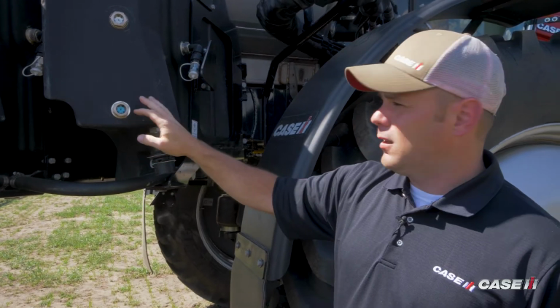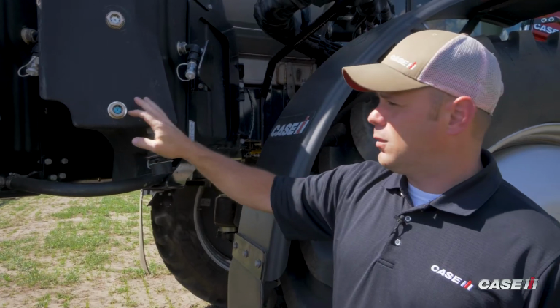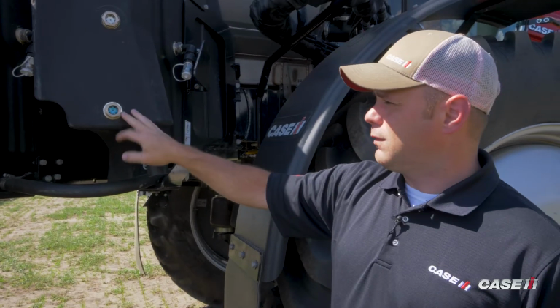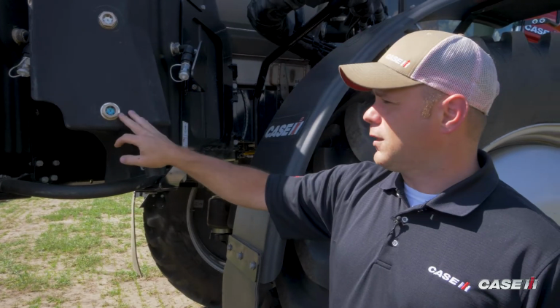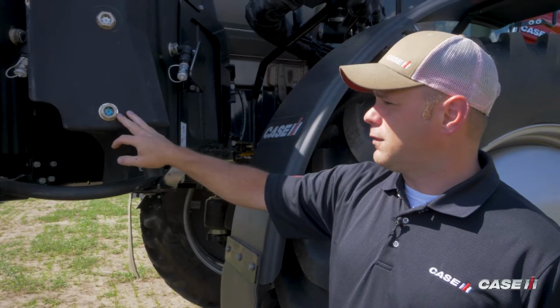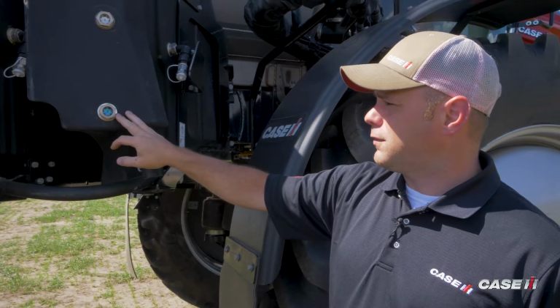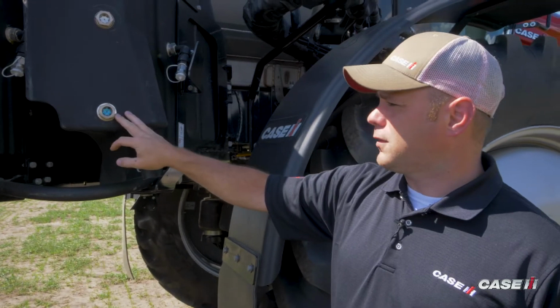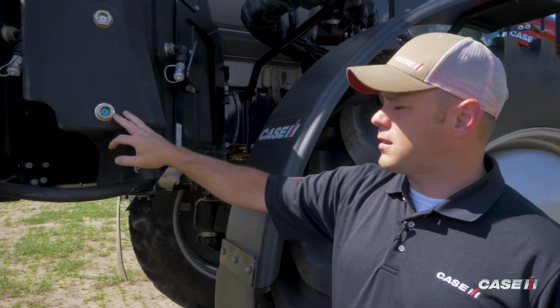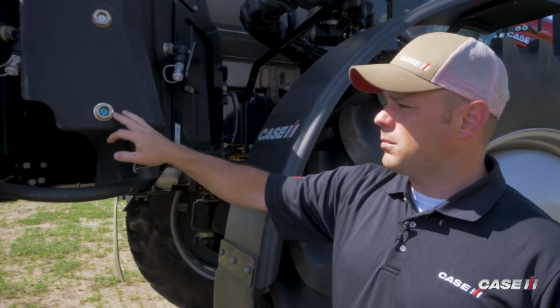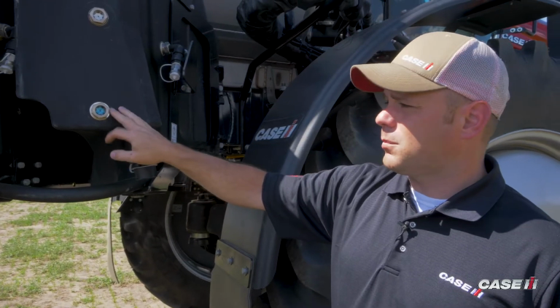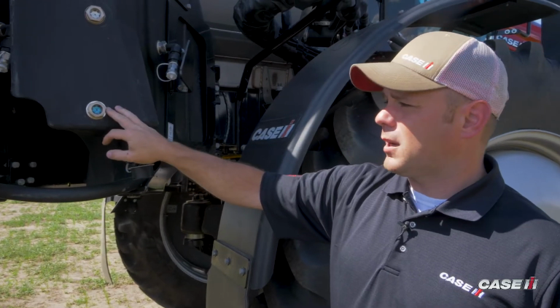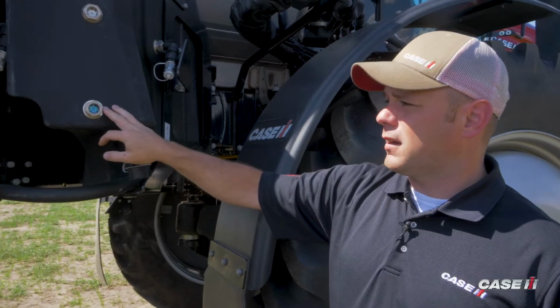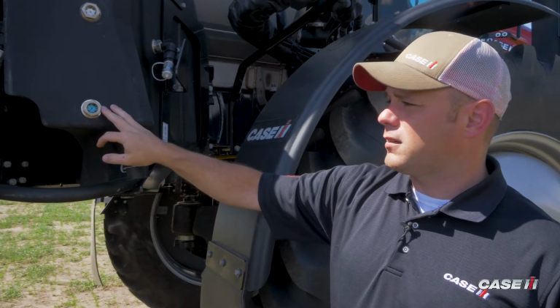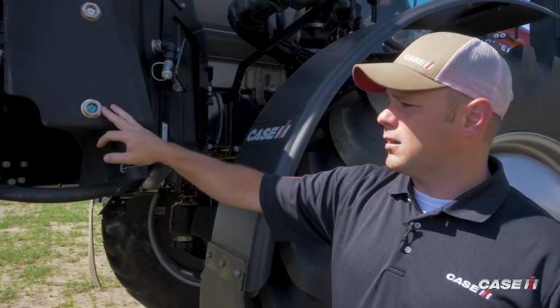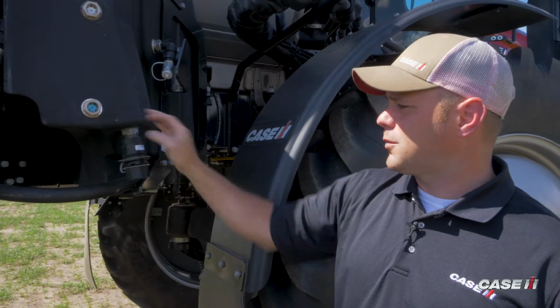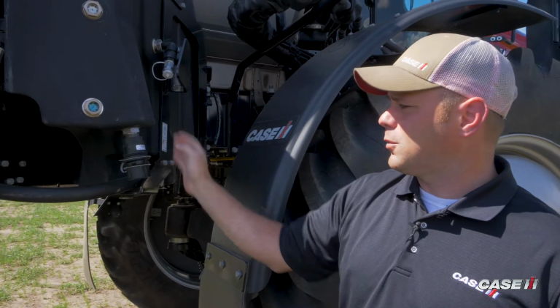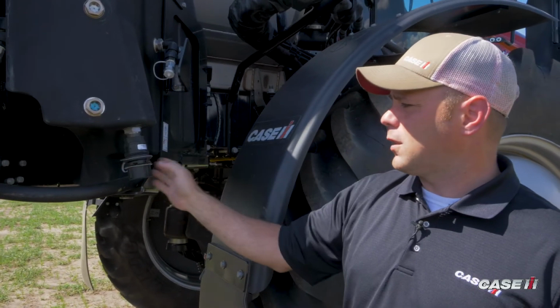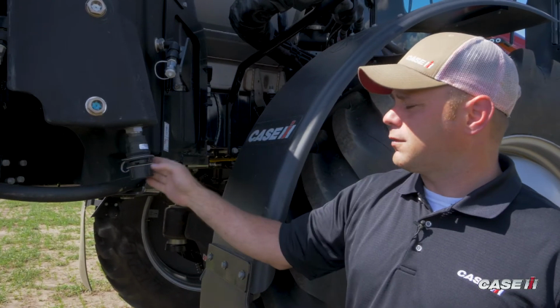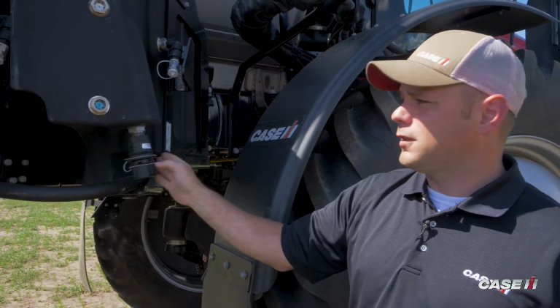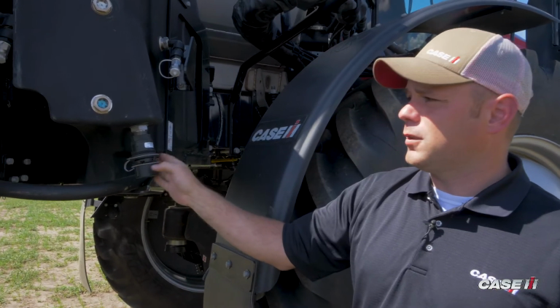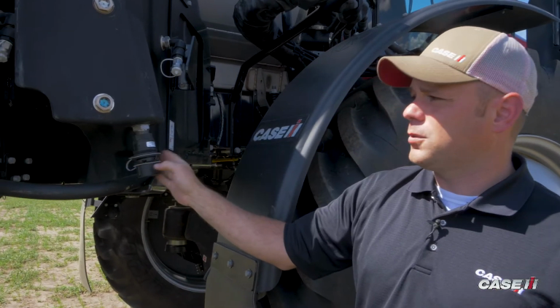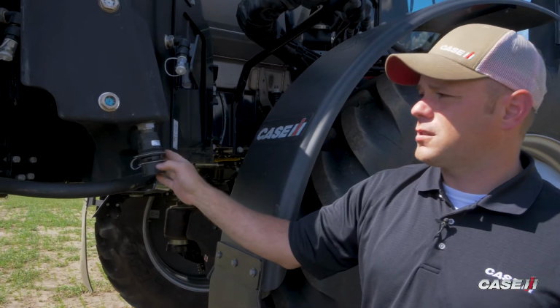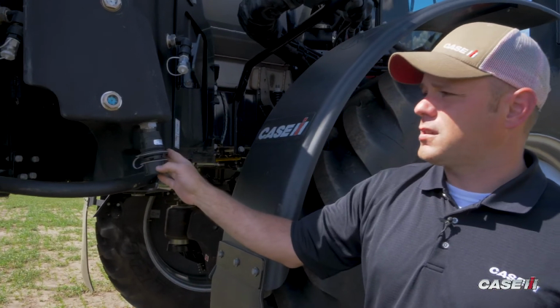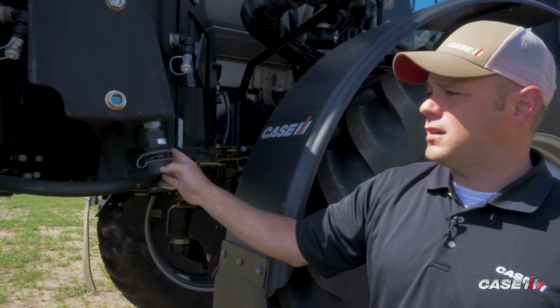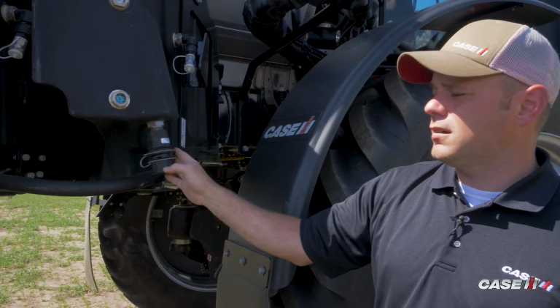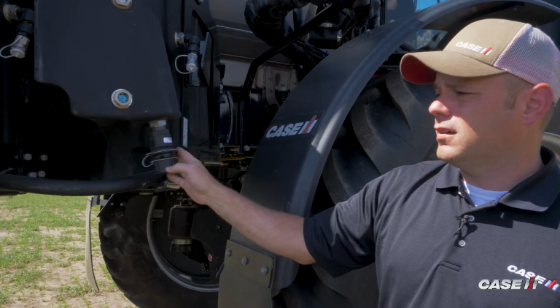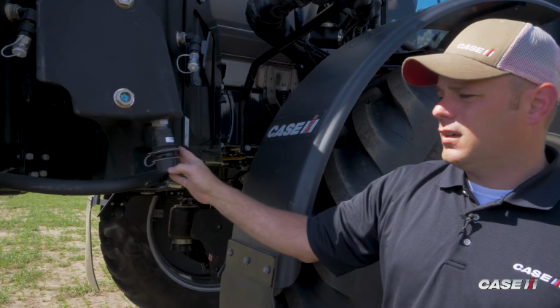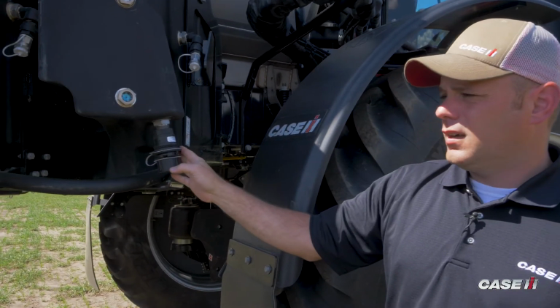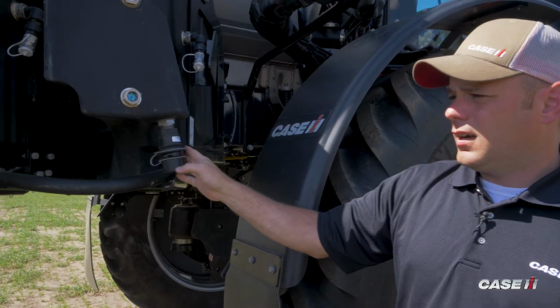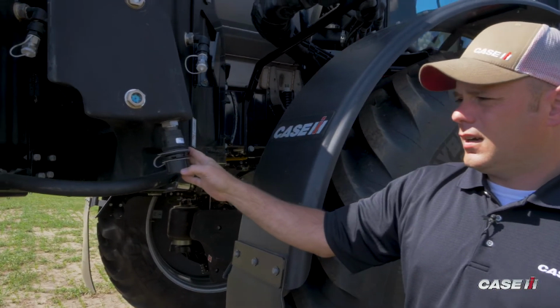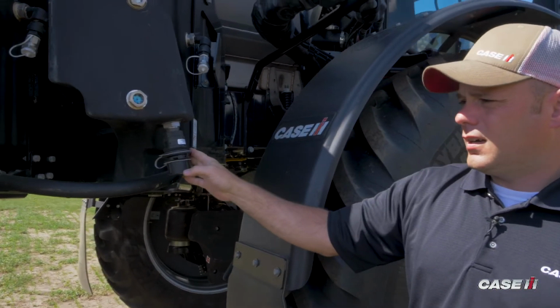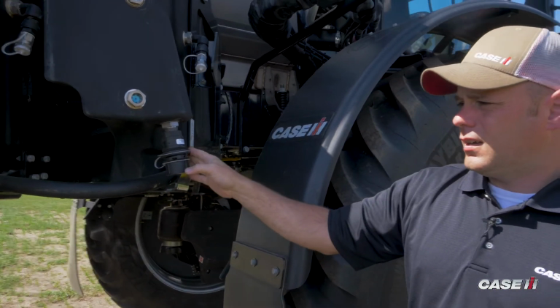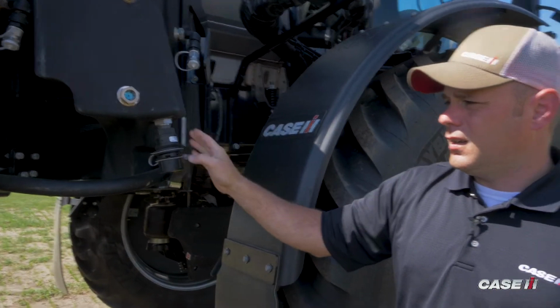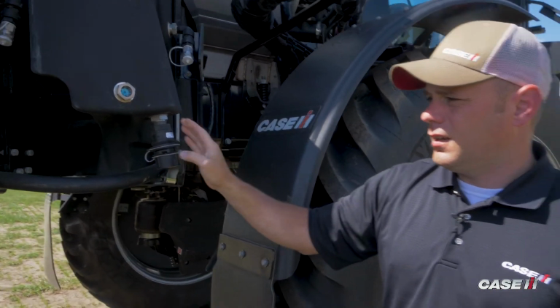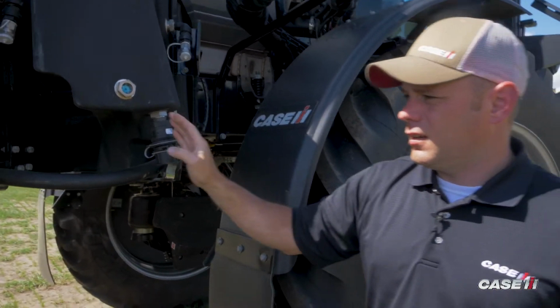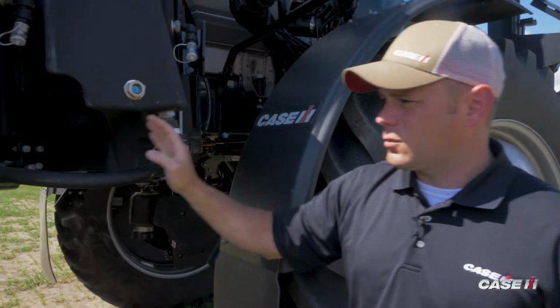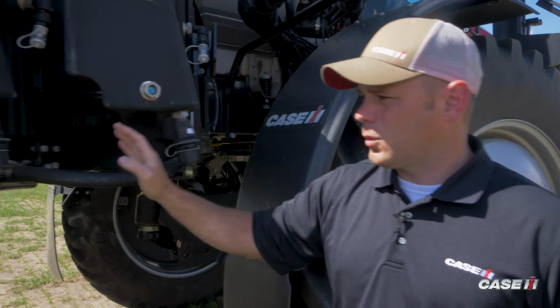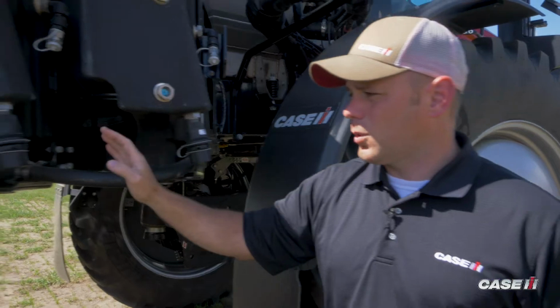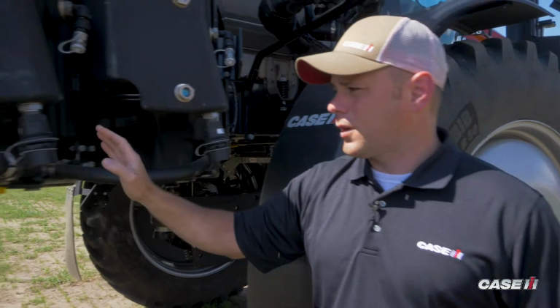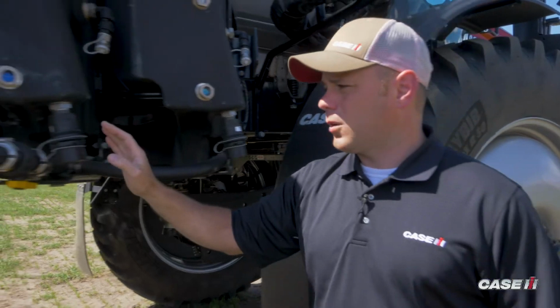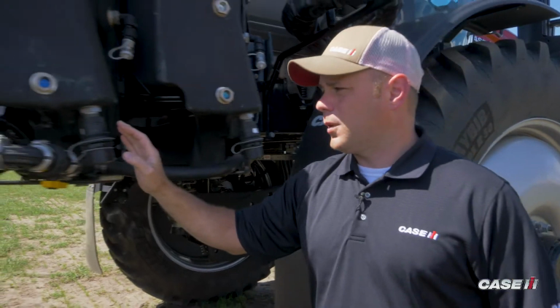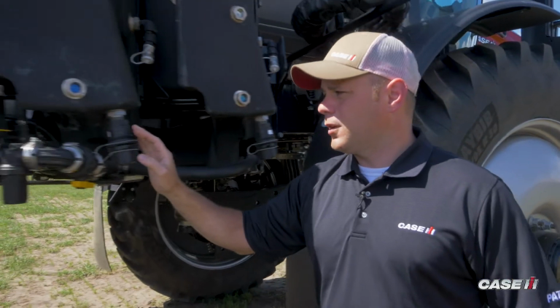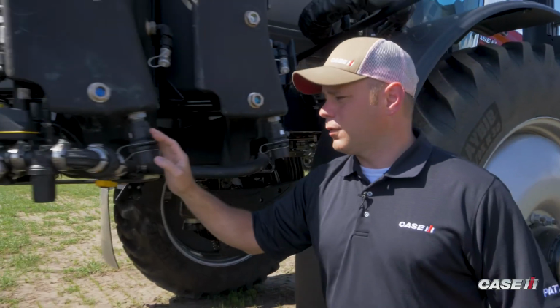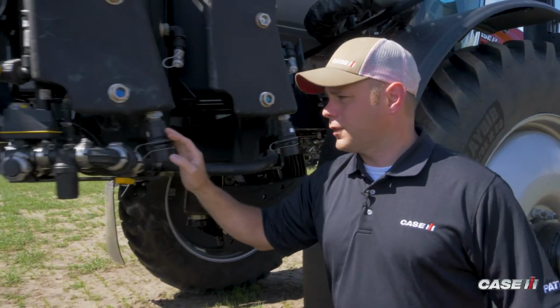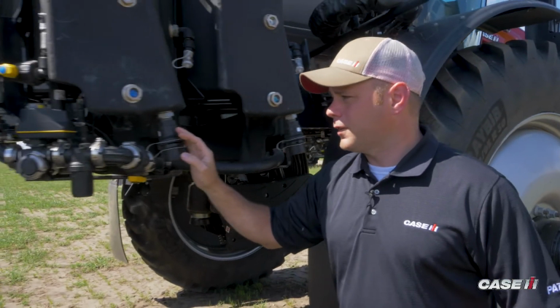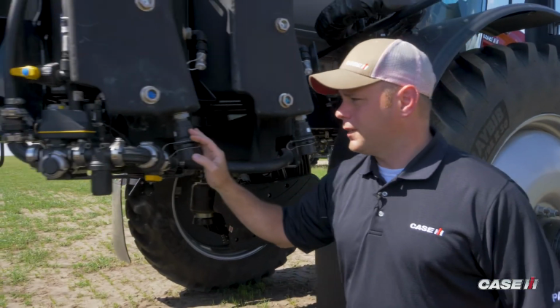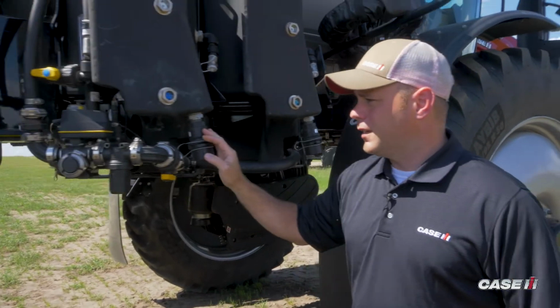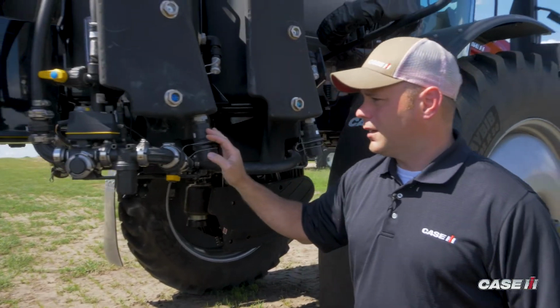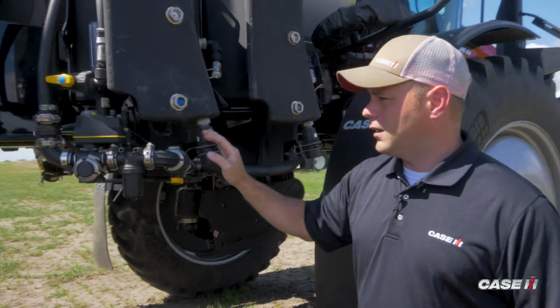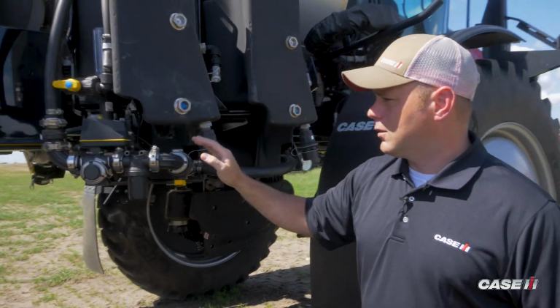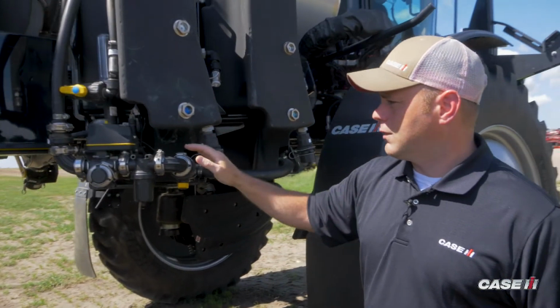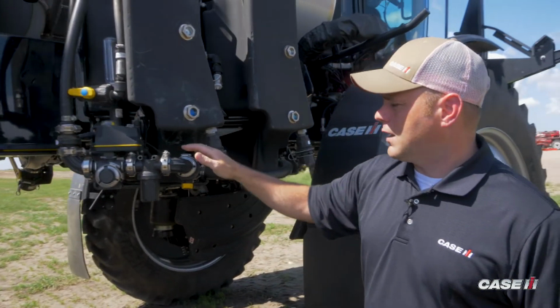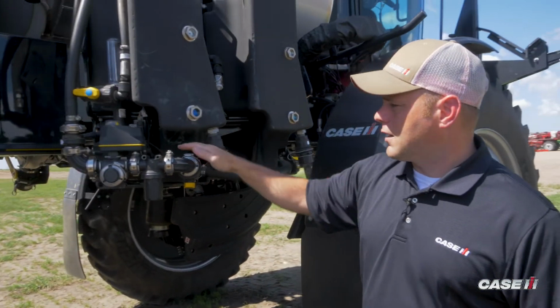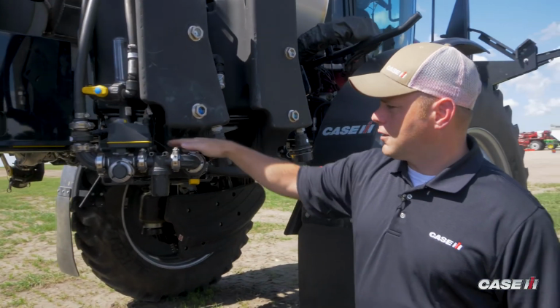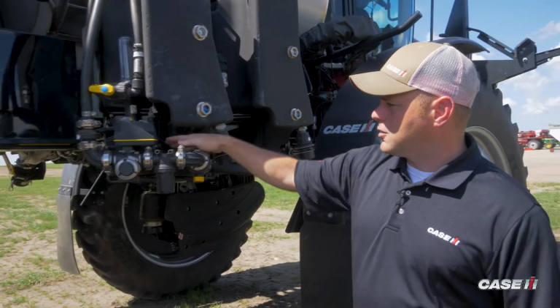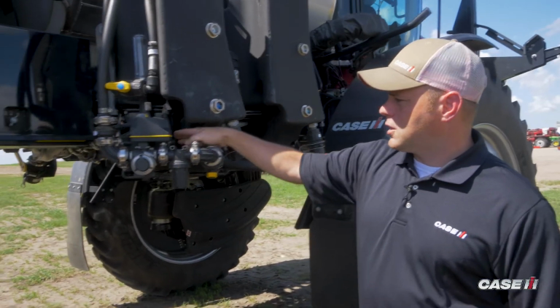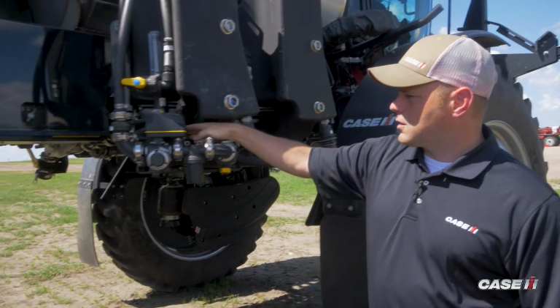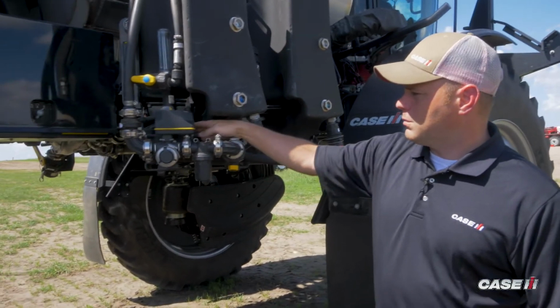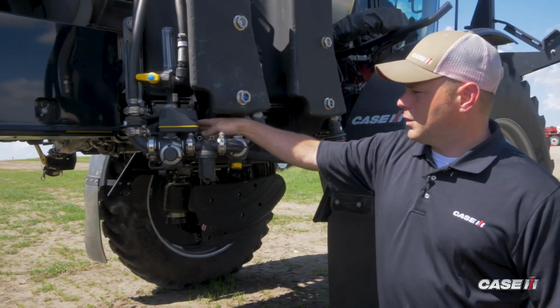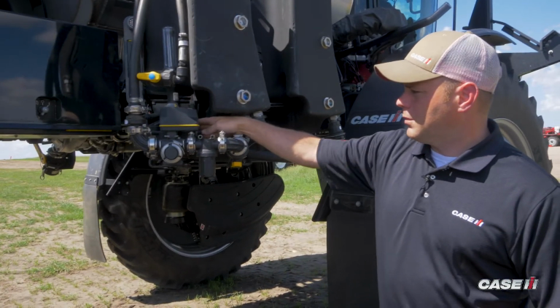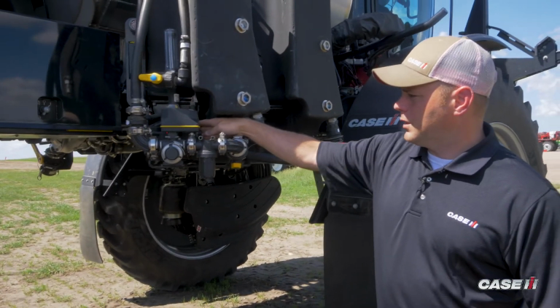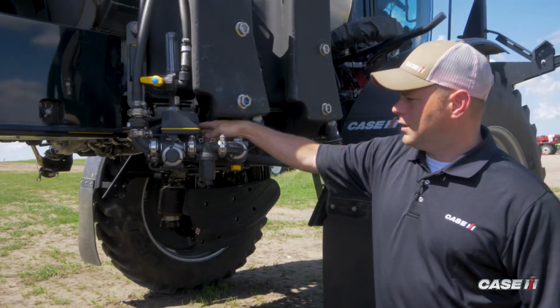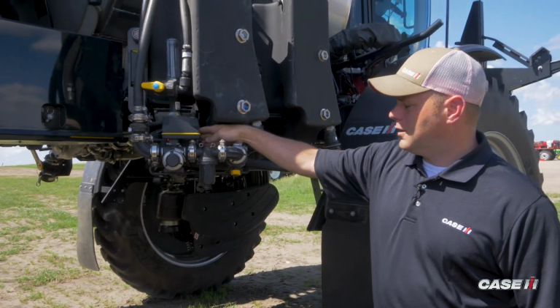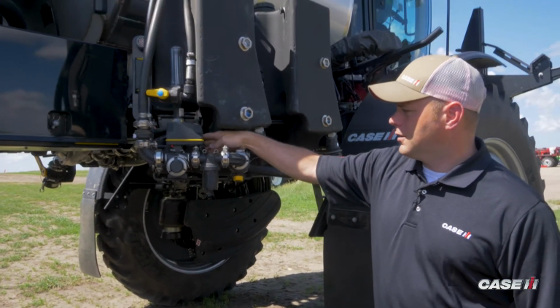We've already filled some of the product up through our fill hoses here, and as we work our way over, we've got our injection pump in here.